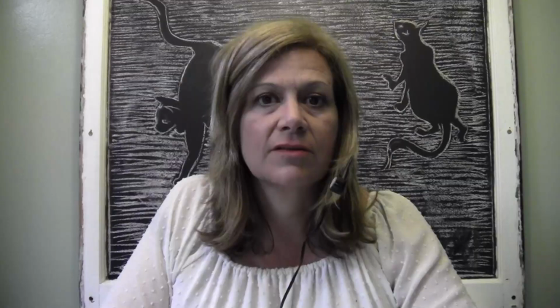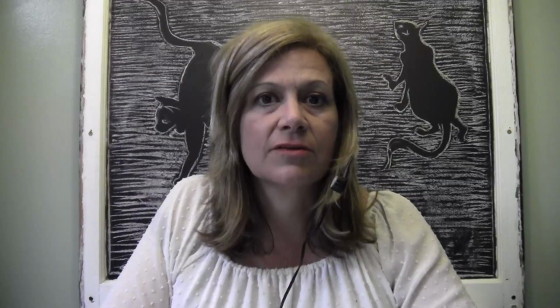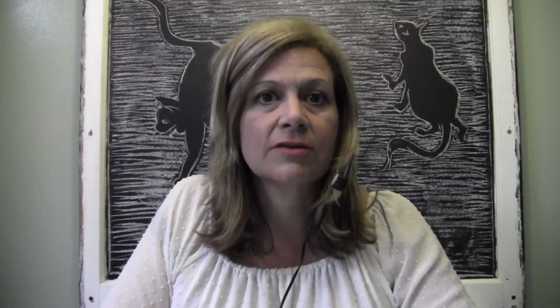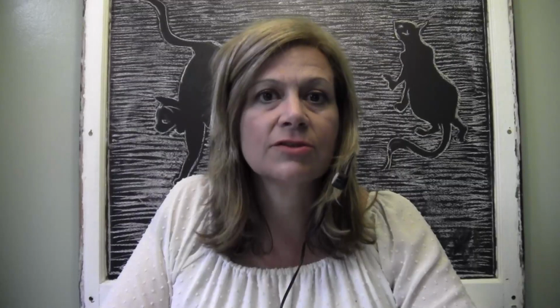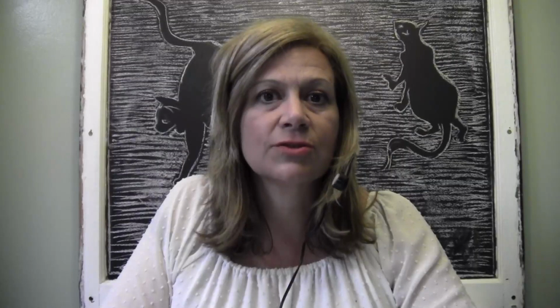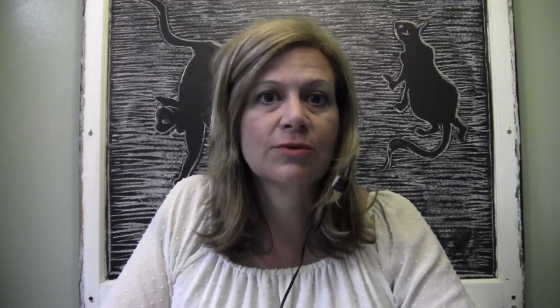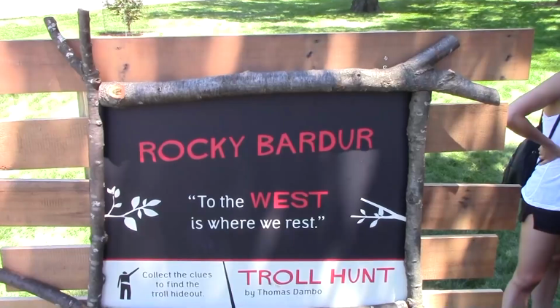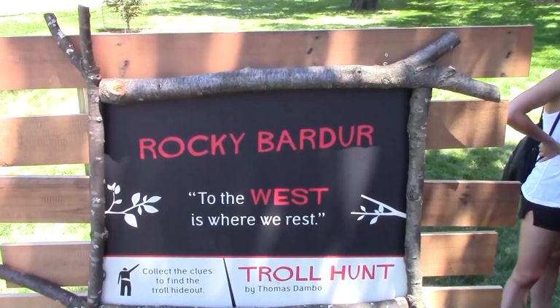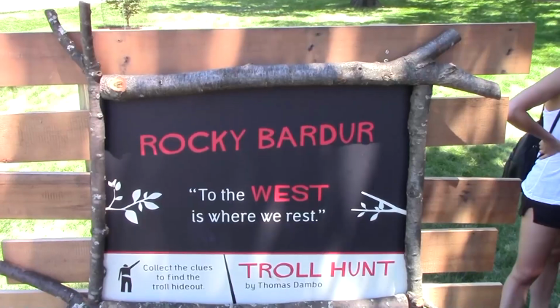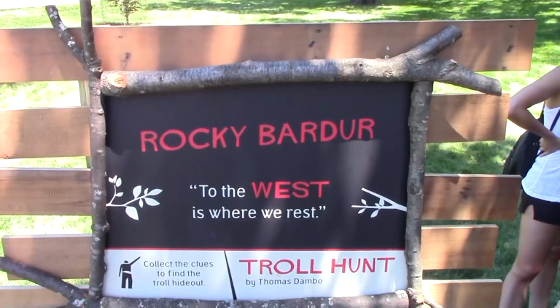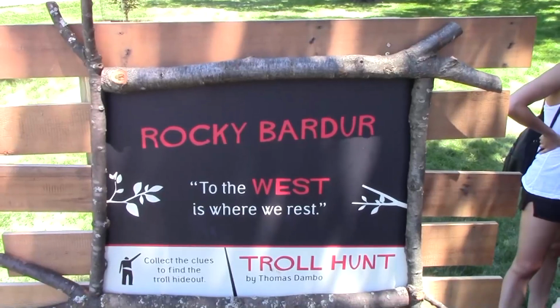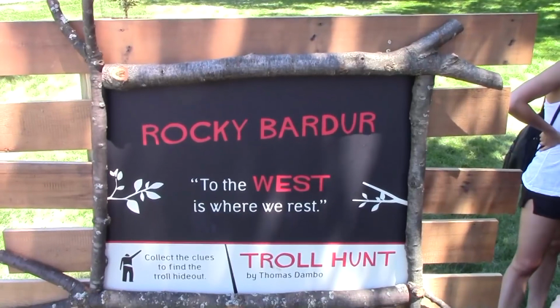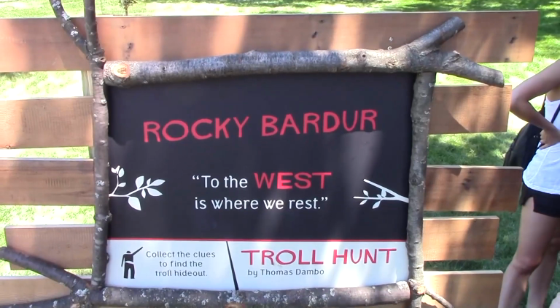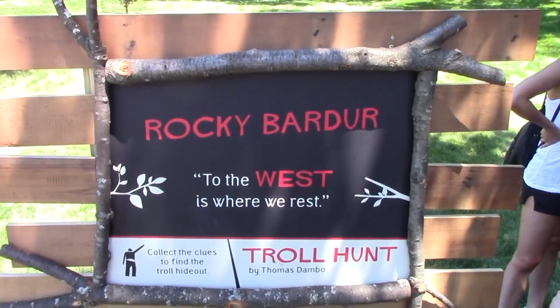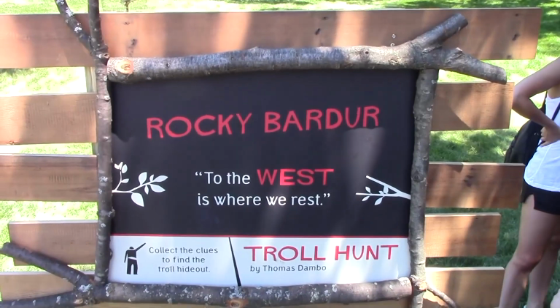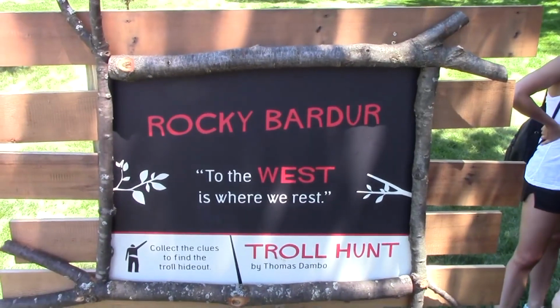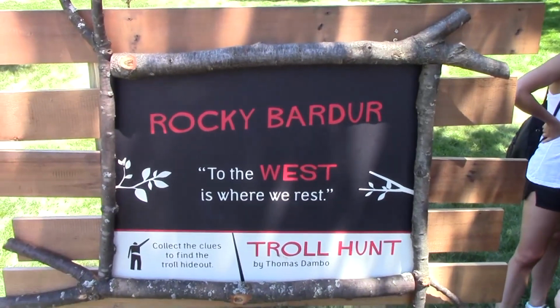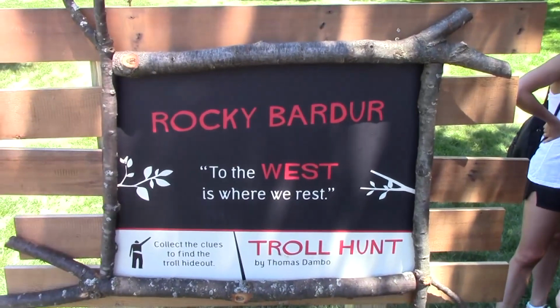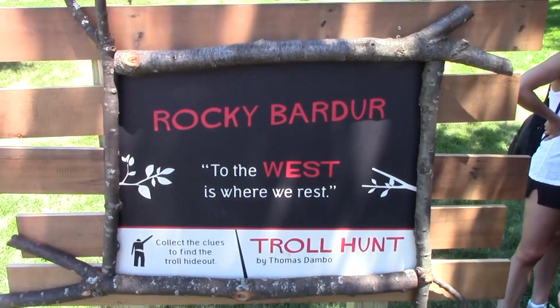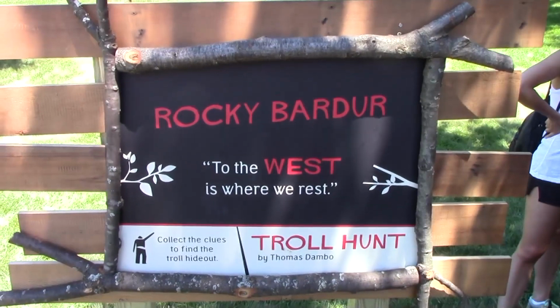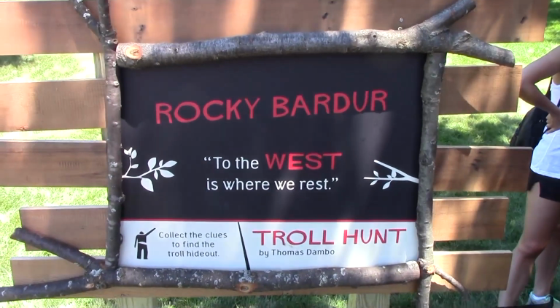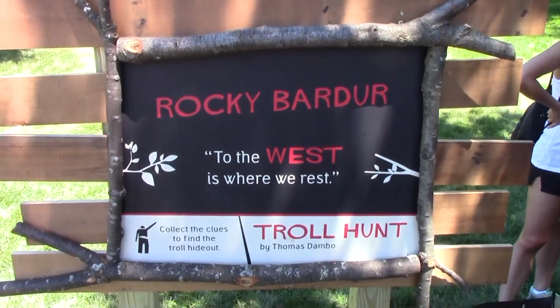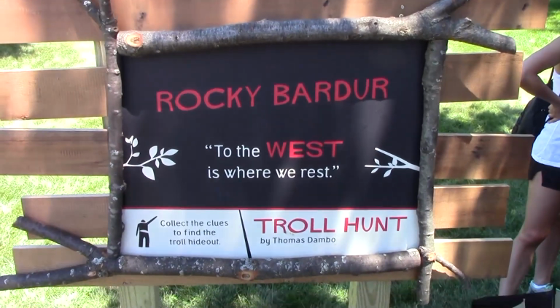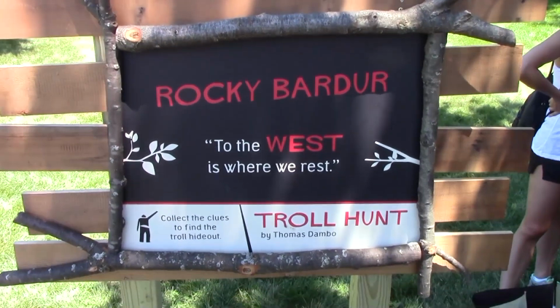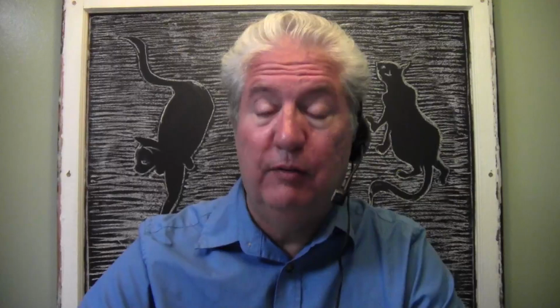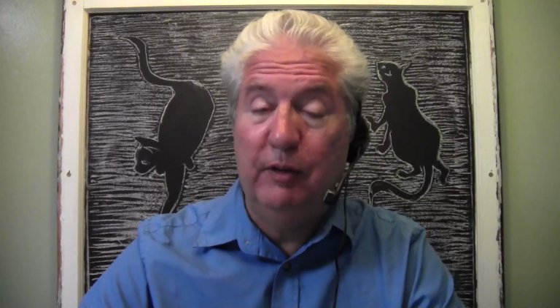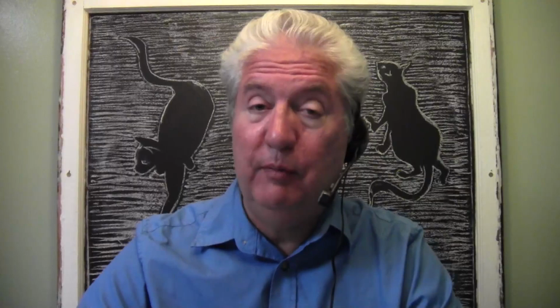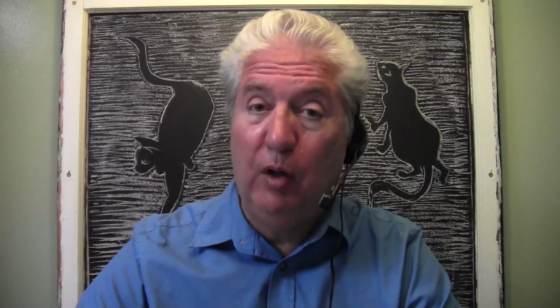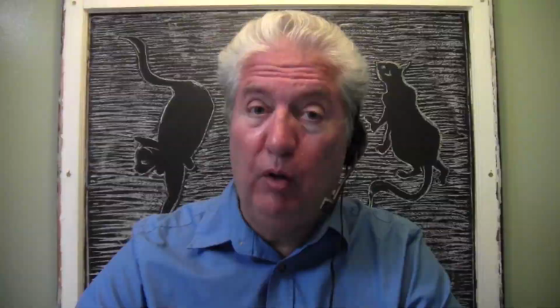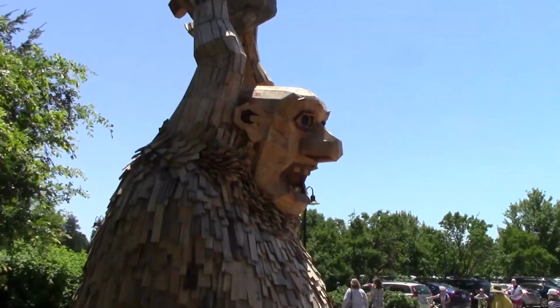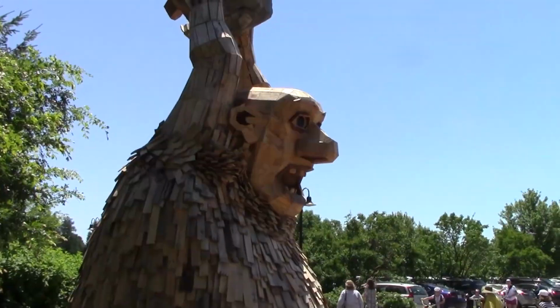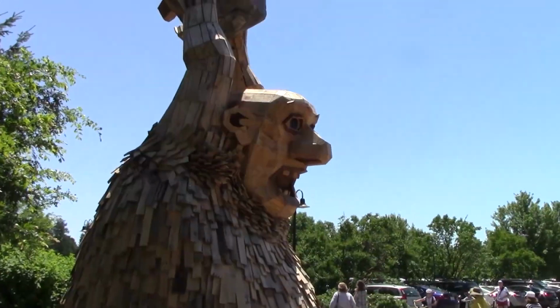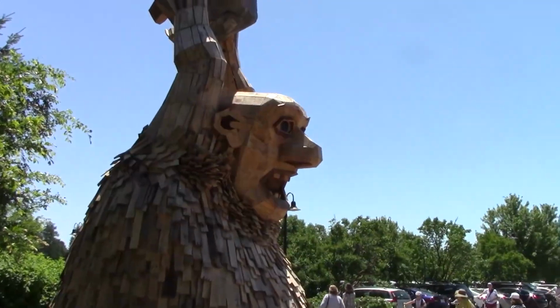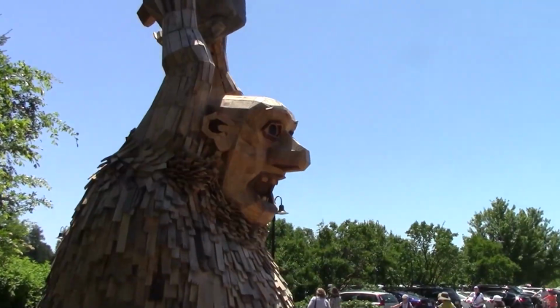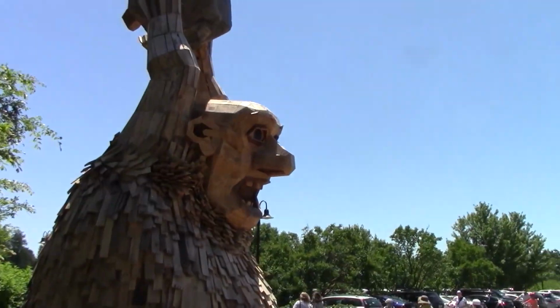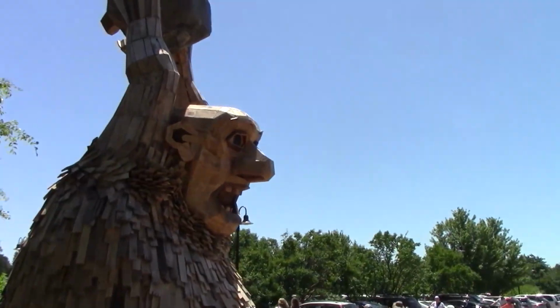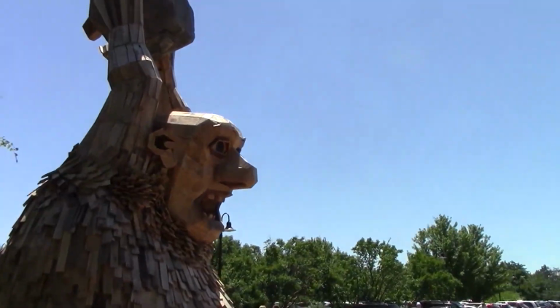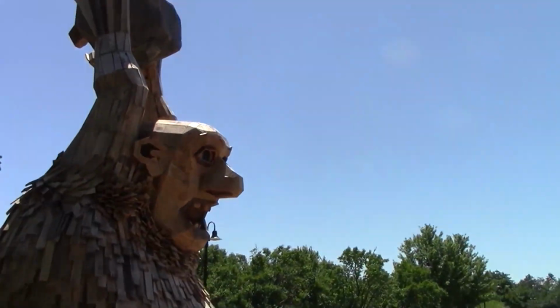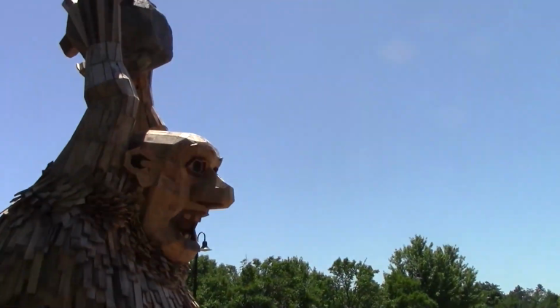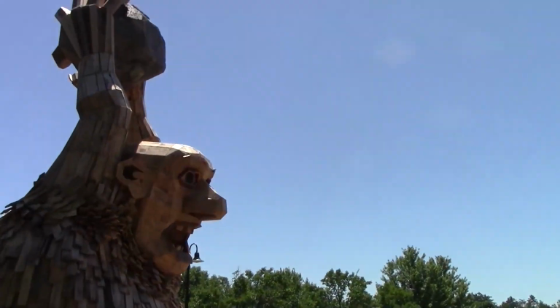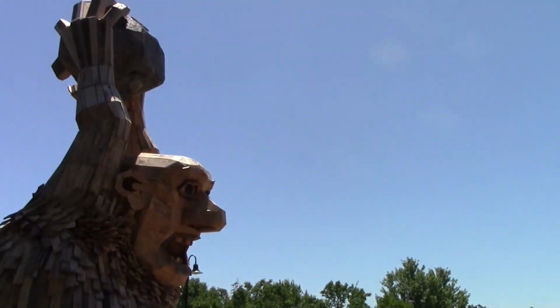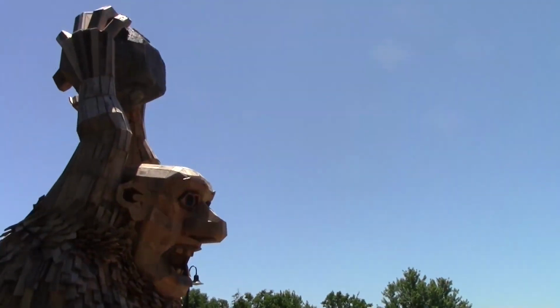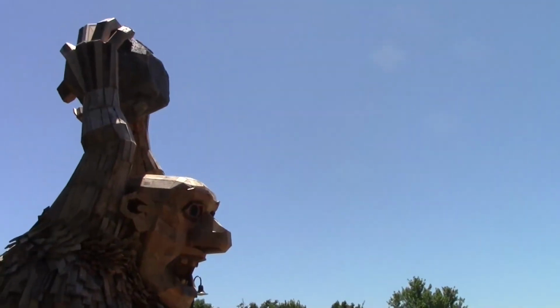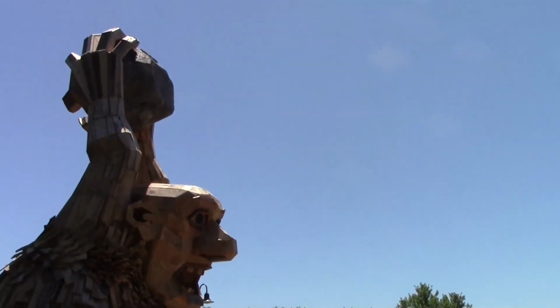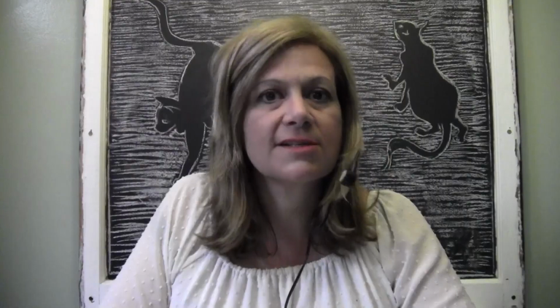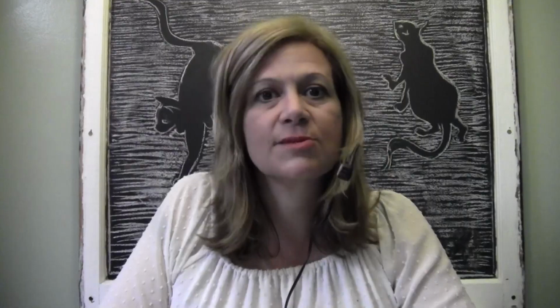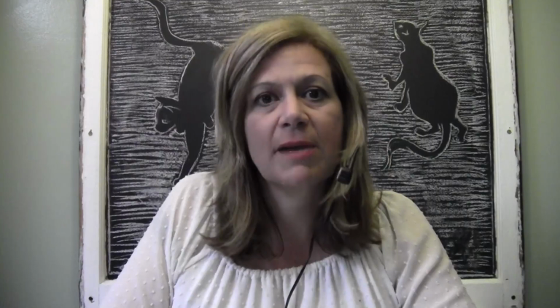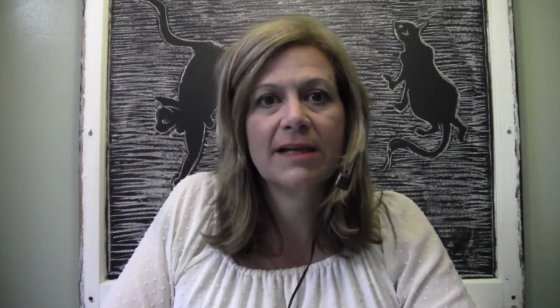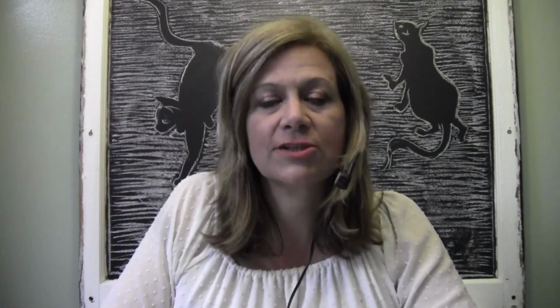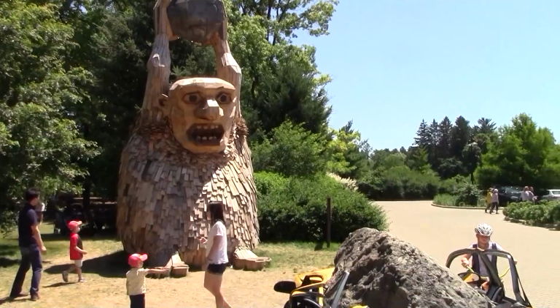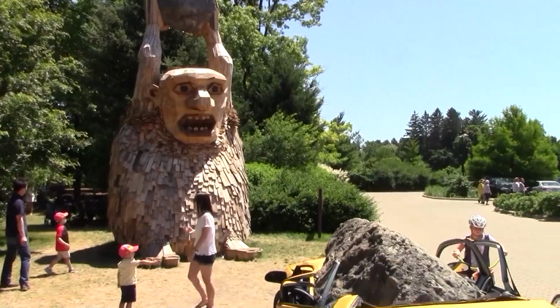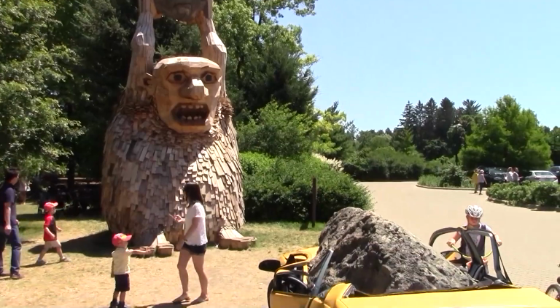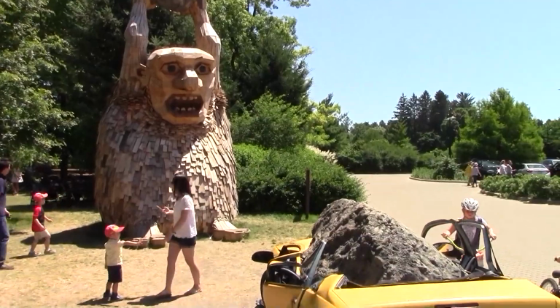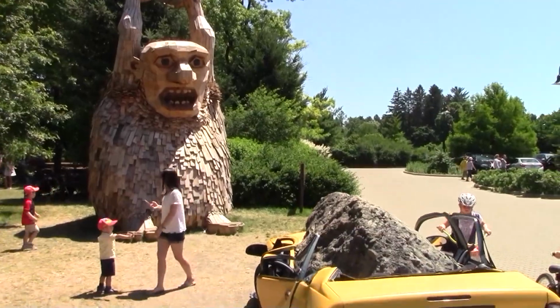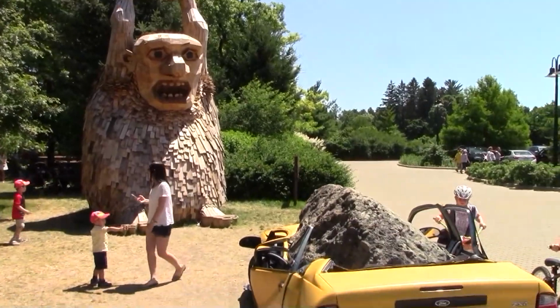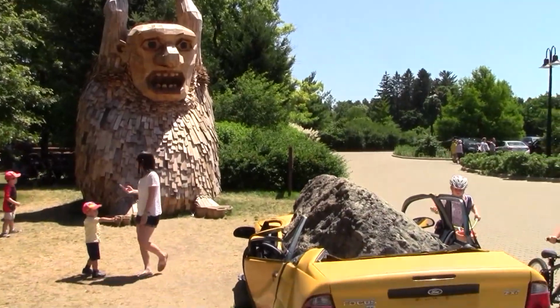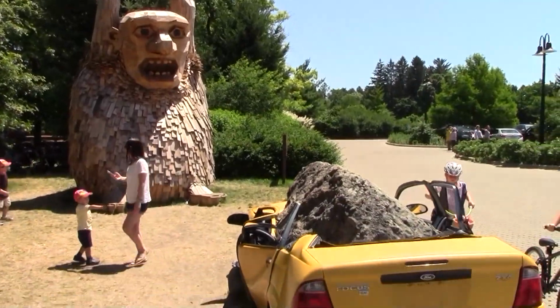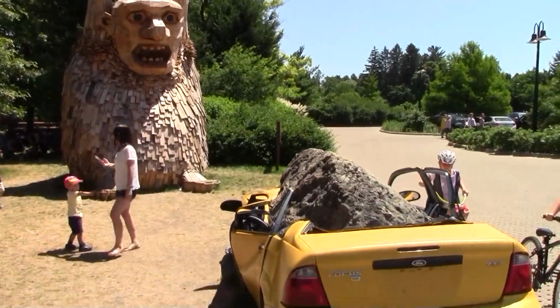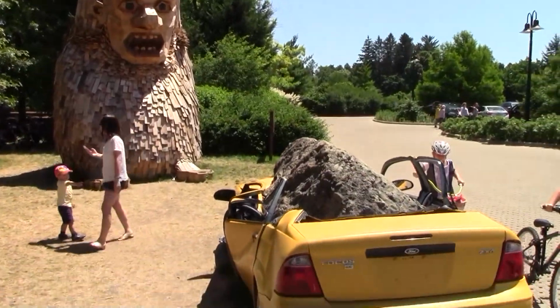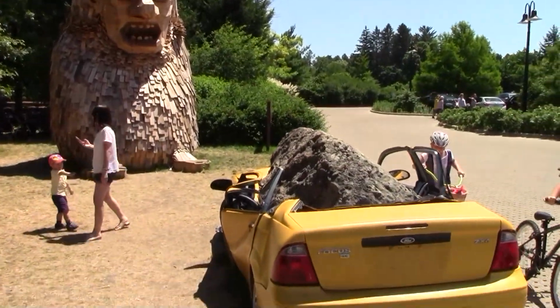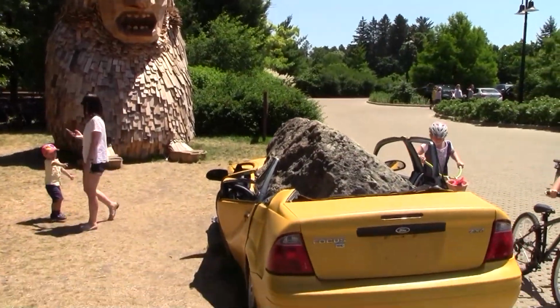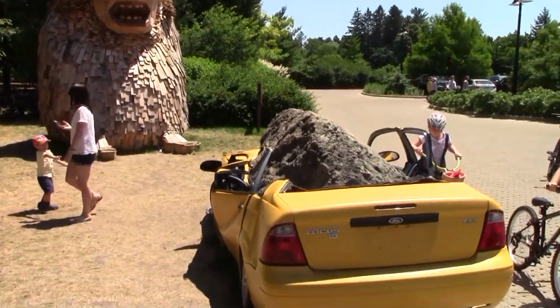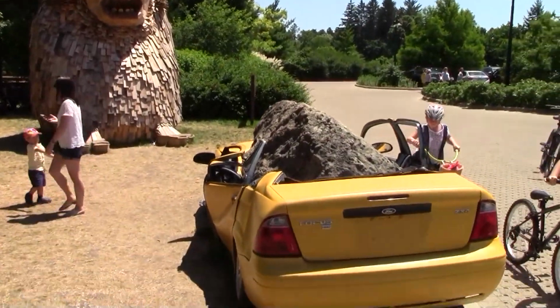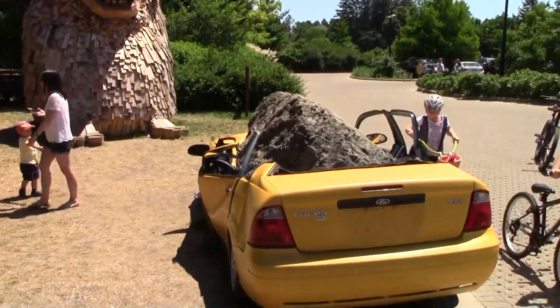The third troll is Rocky Bardor. From over his shoulder he smashes a car with a boulder.